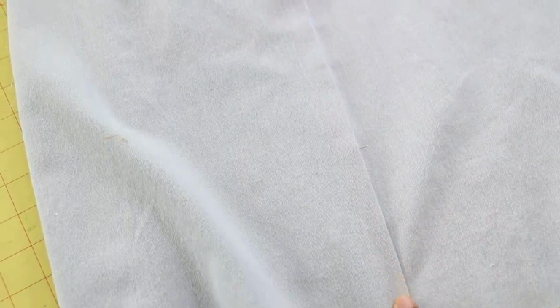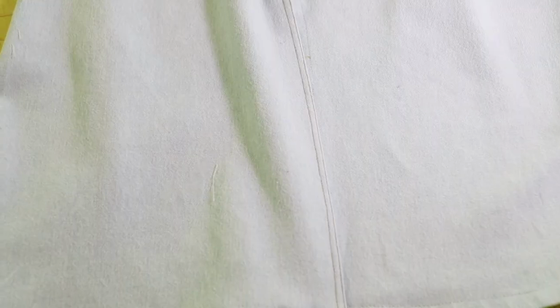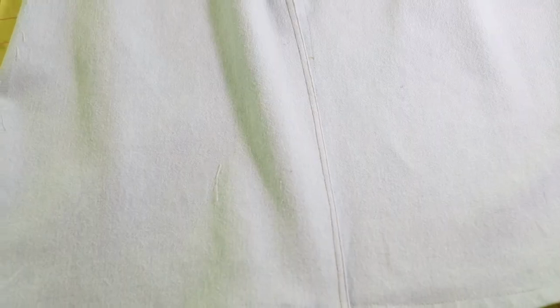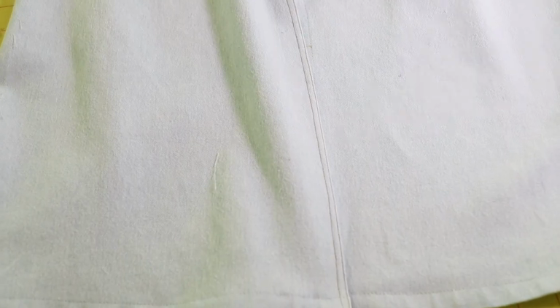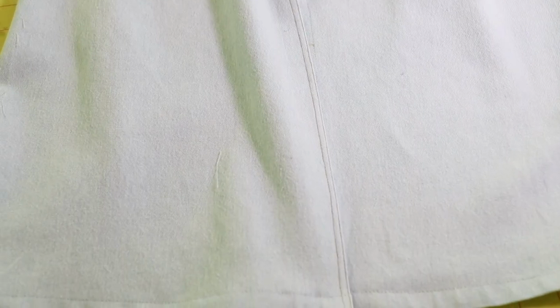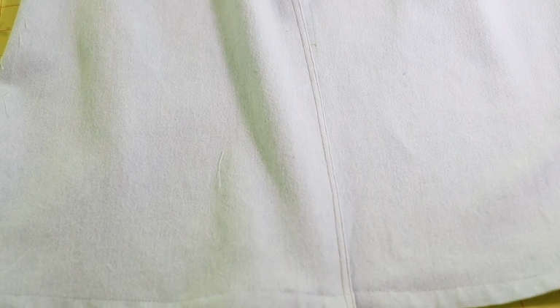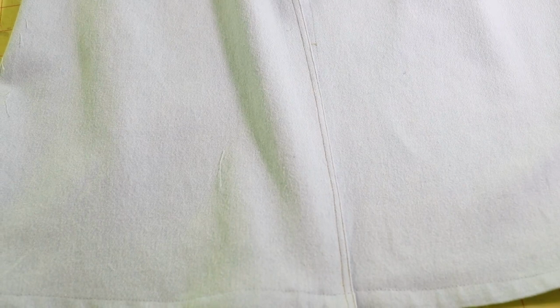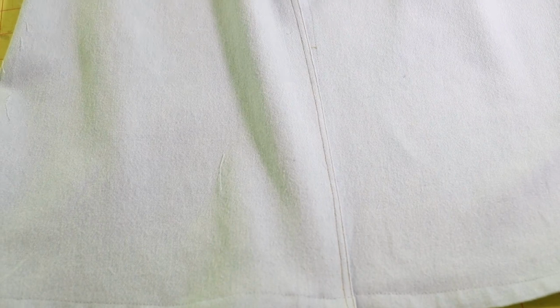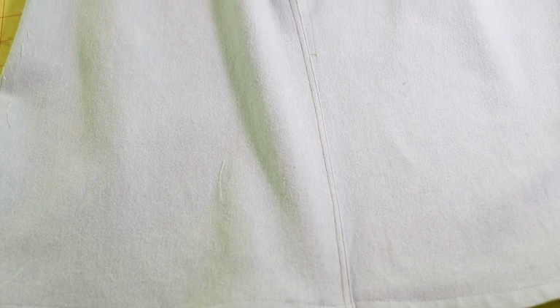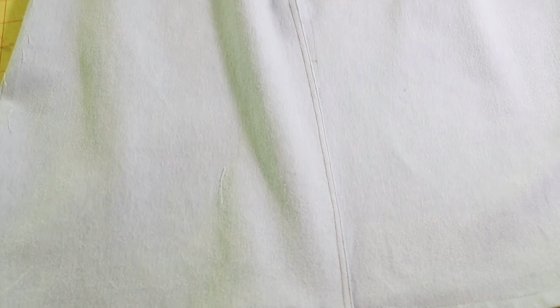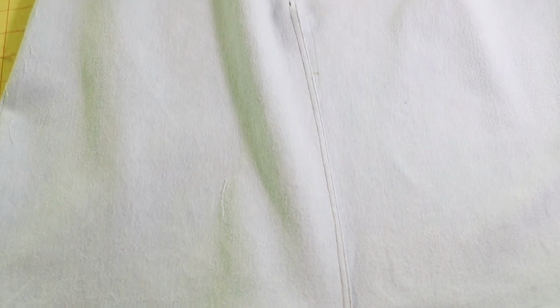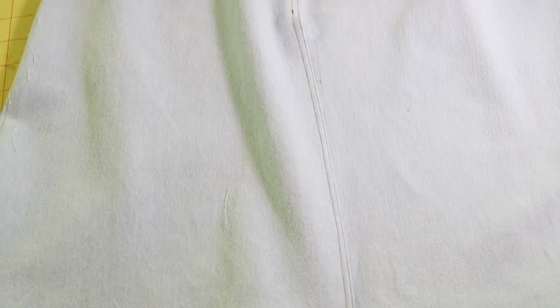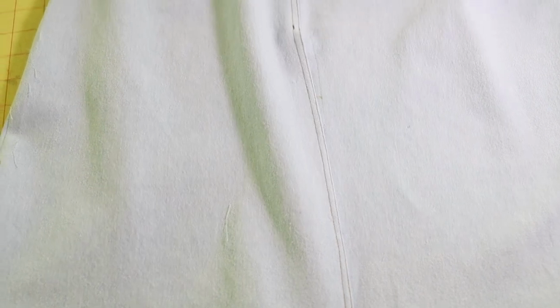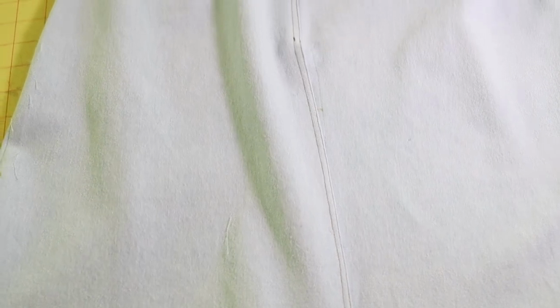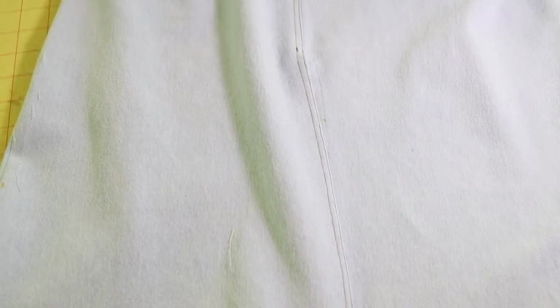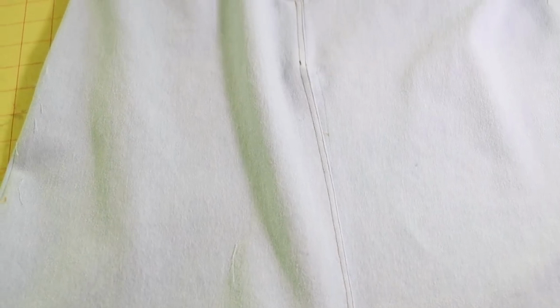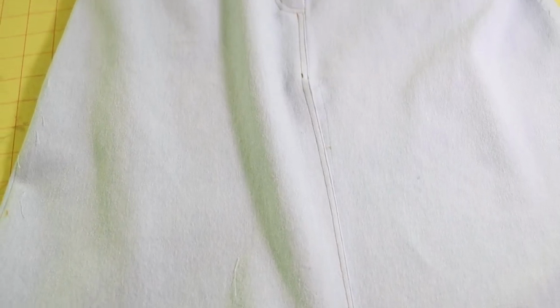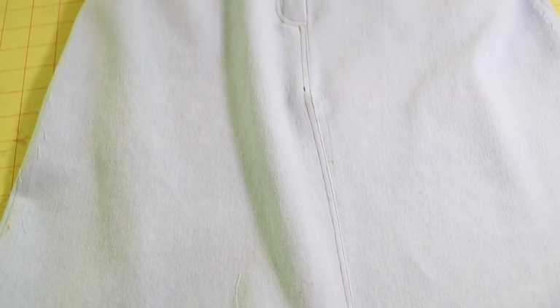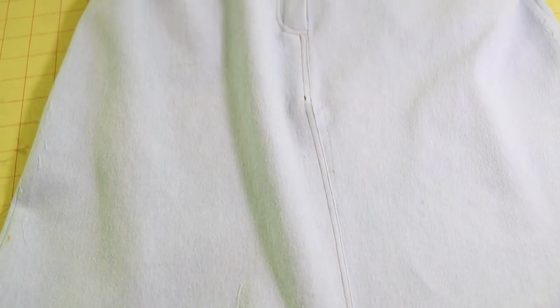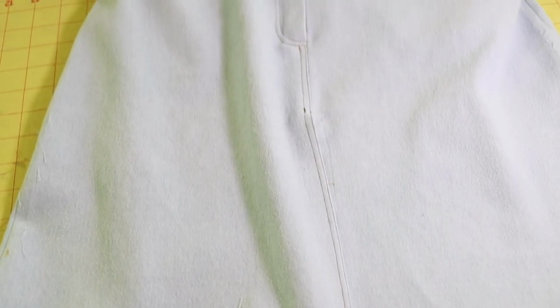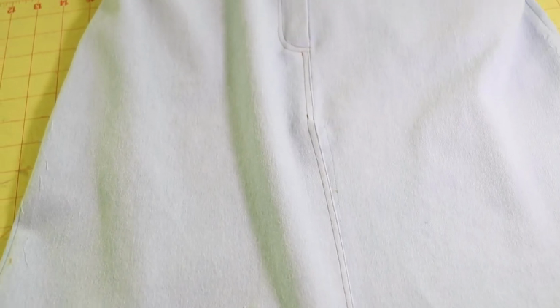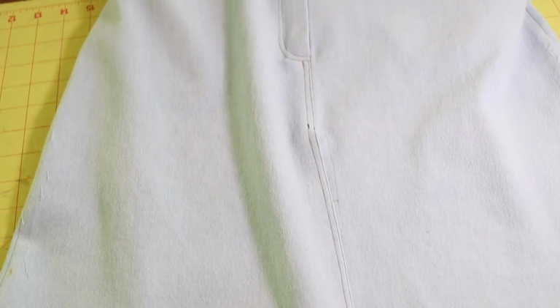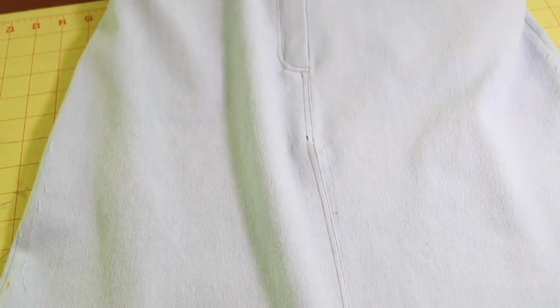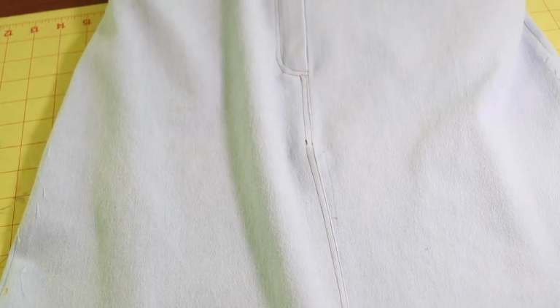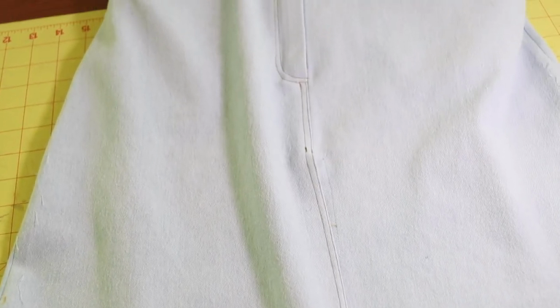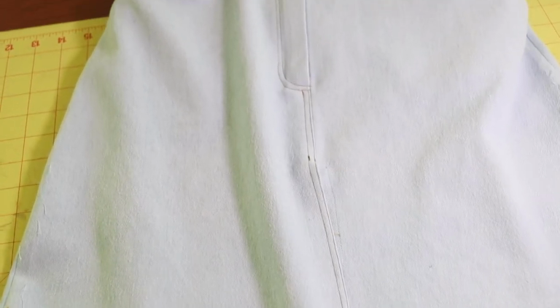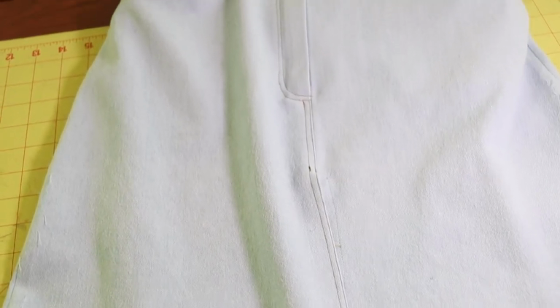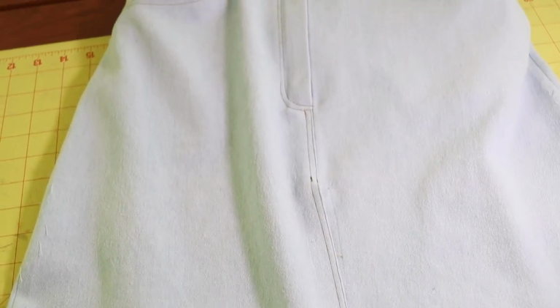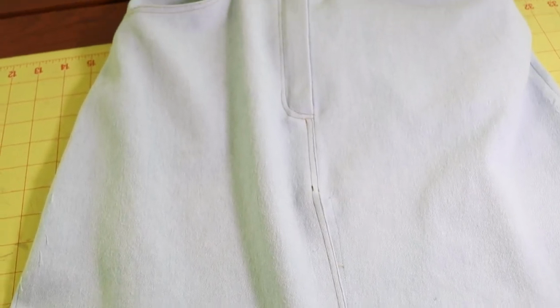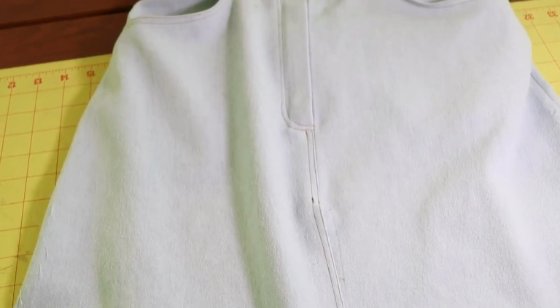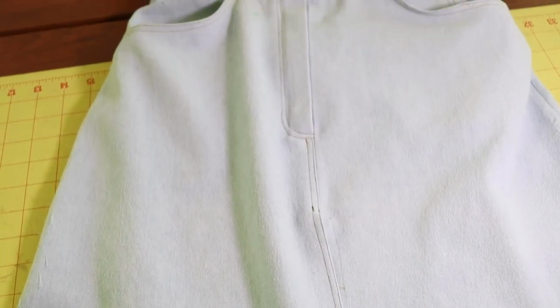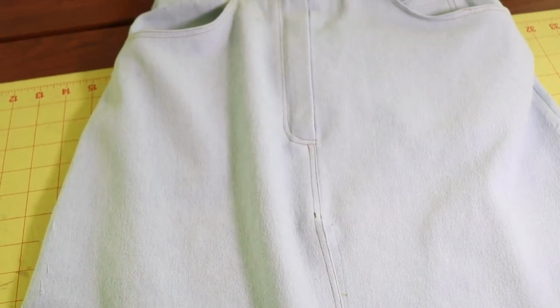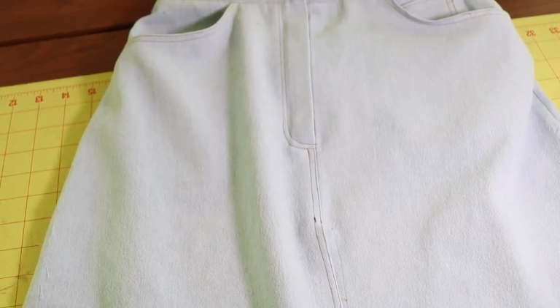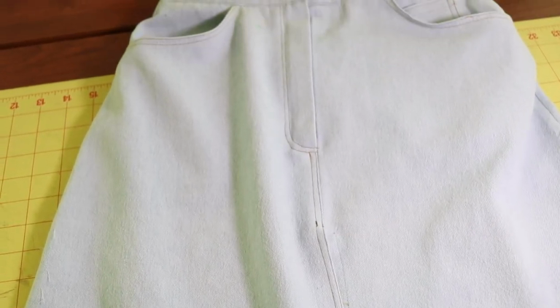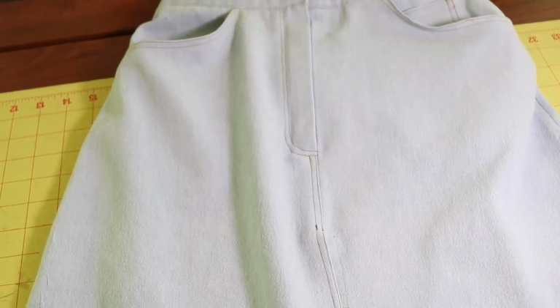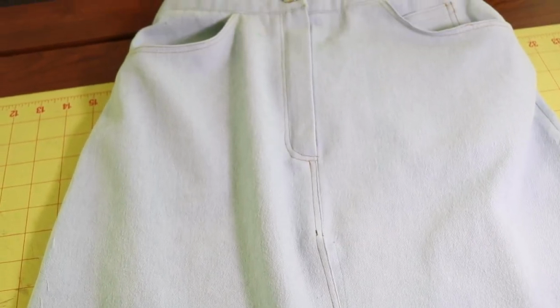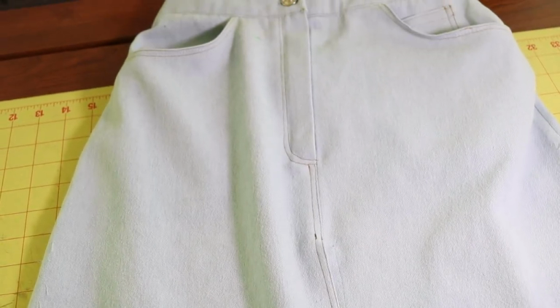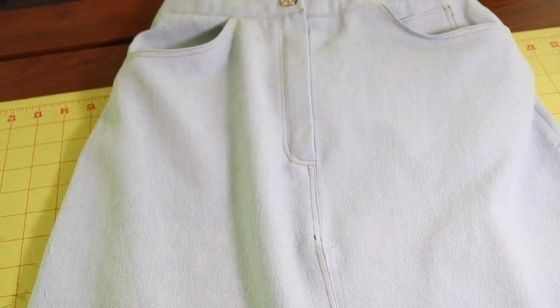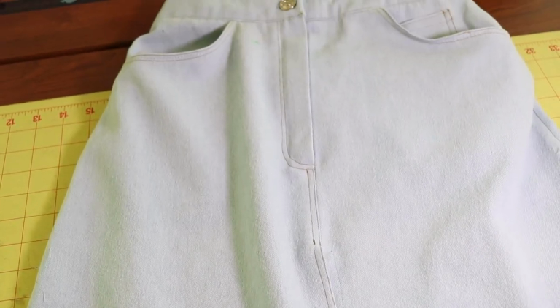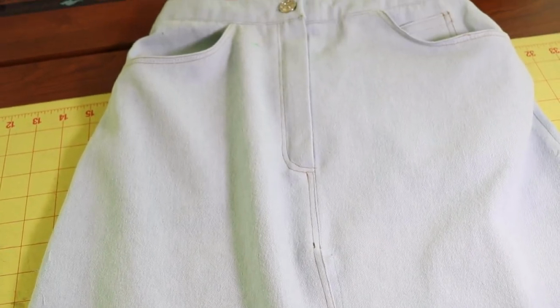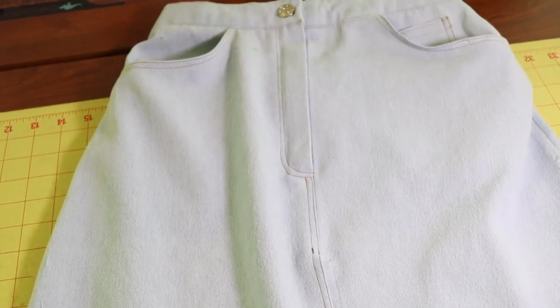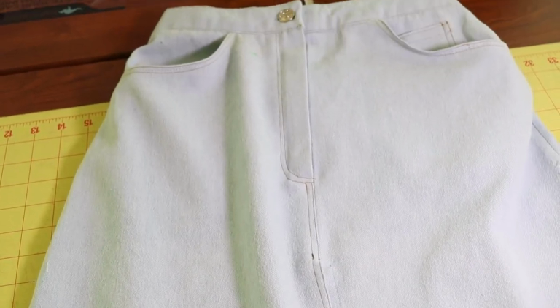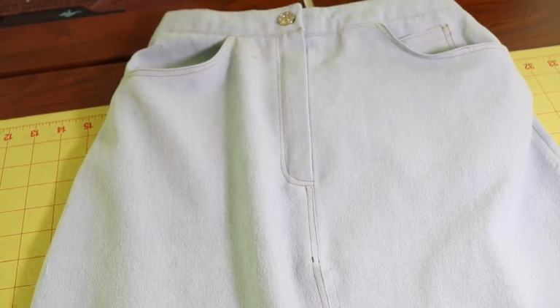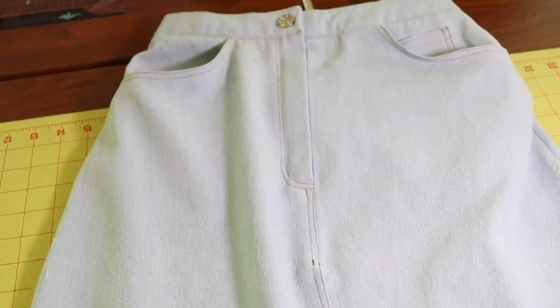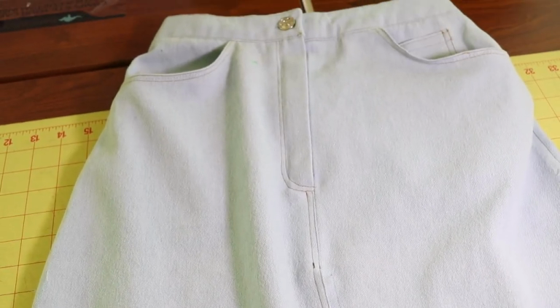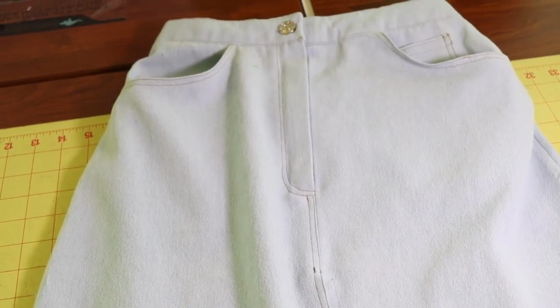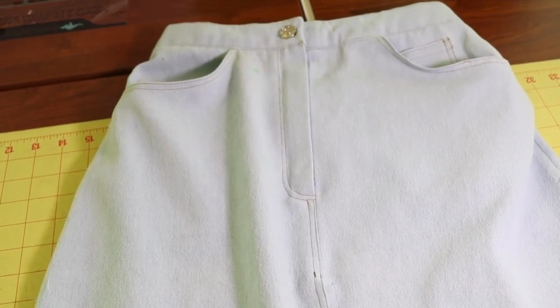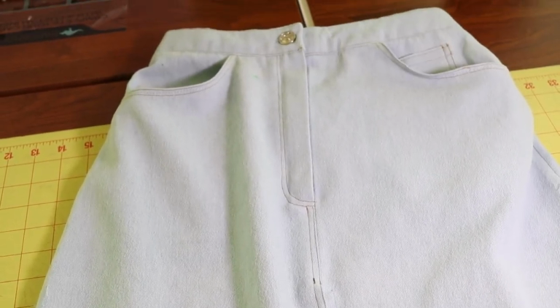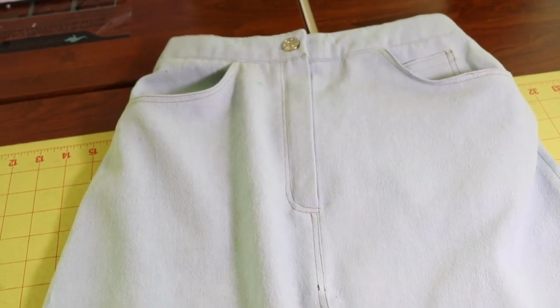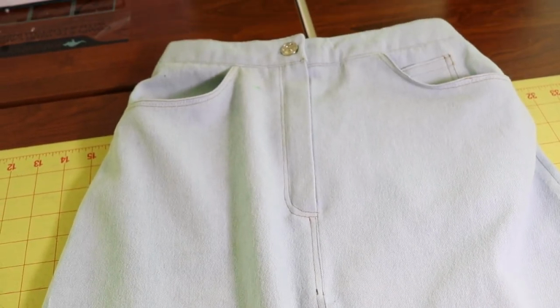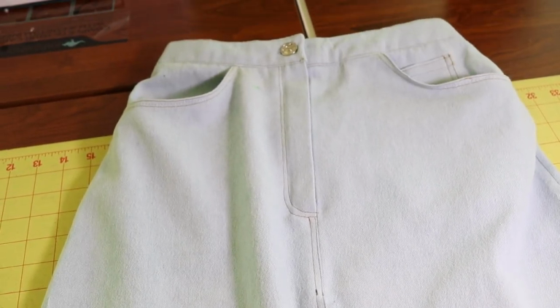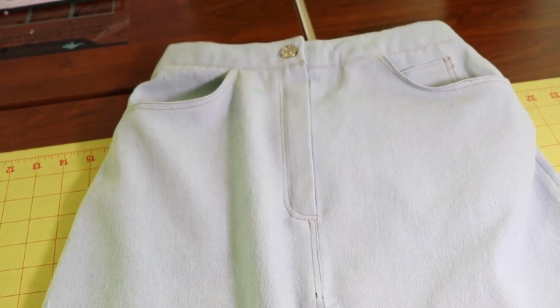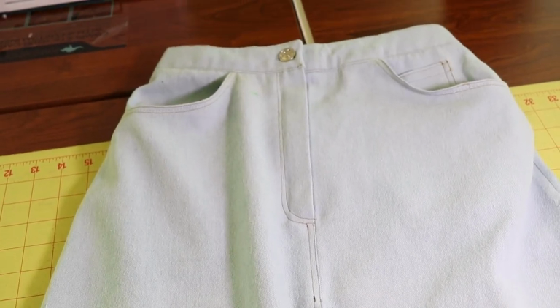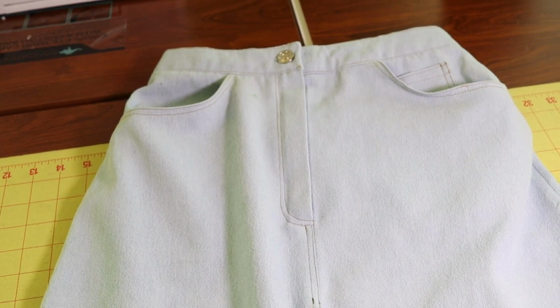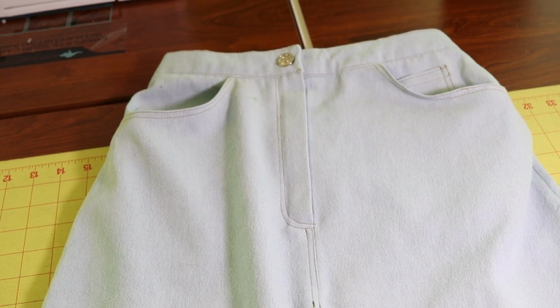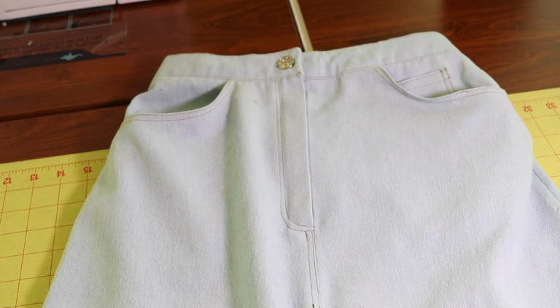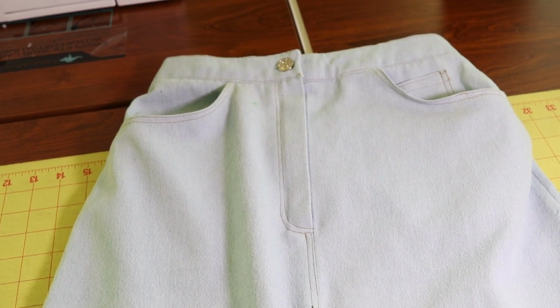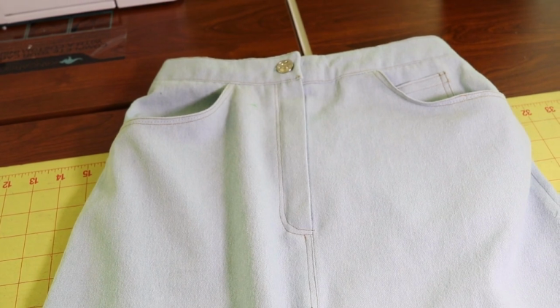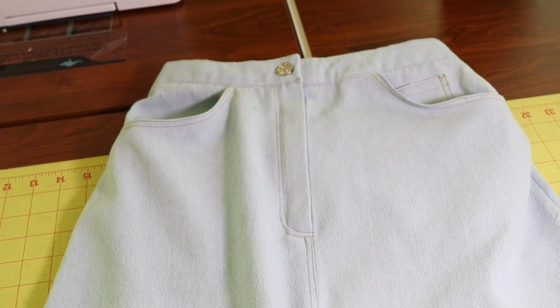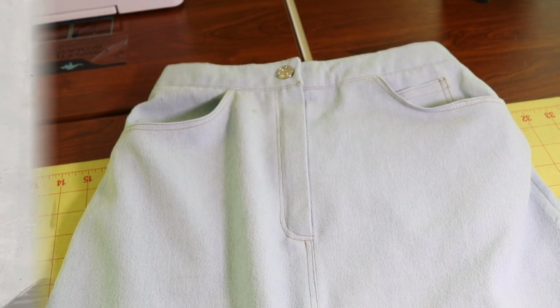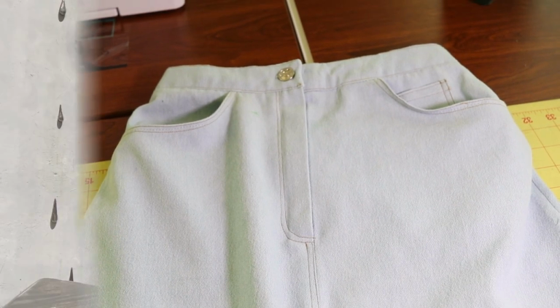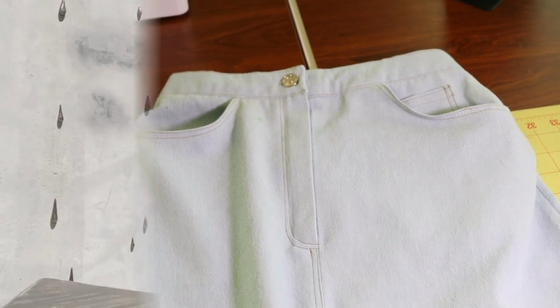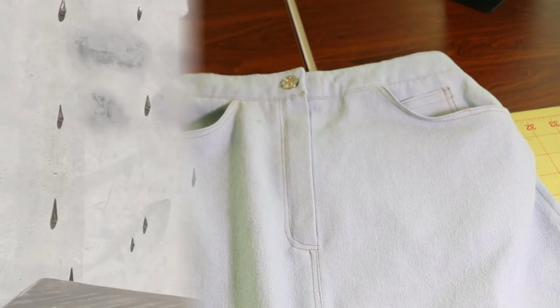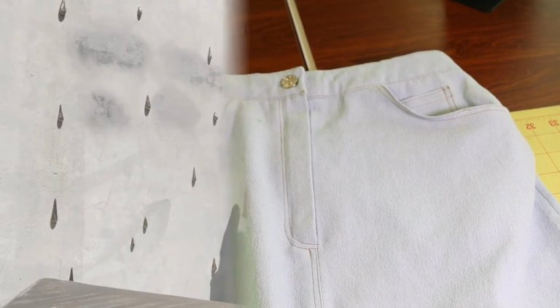The skirt is all hemmed and all finished and I ended up using a jean button to close it off at the top.